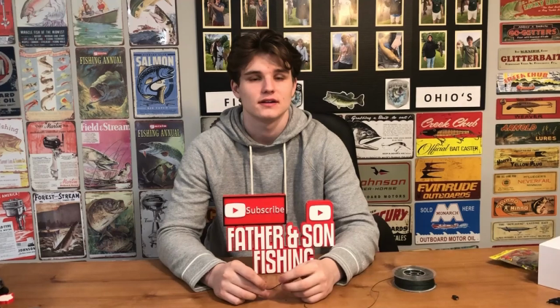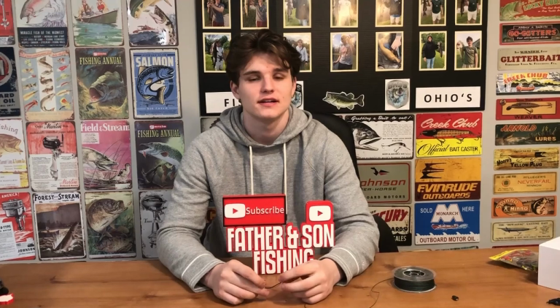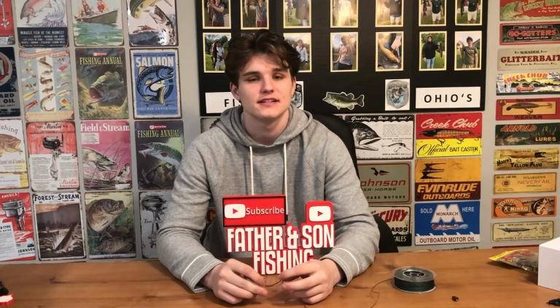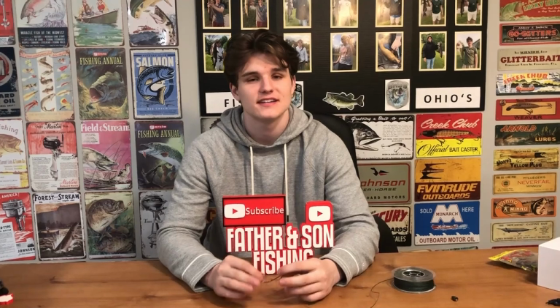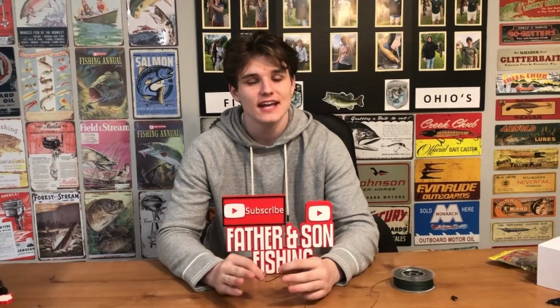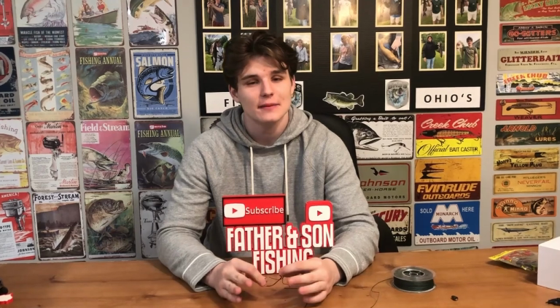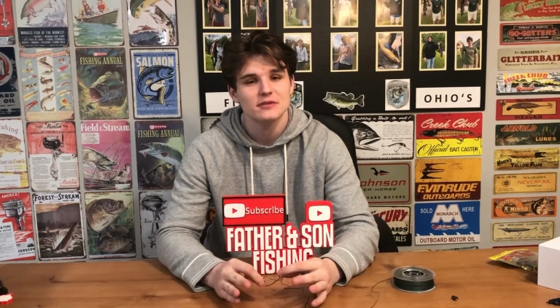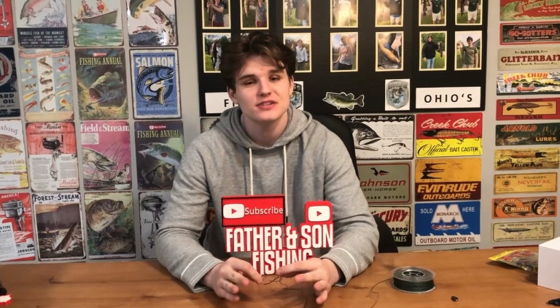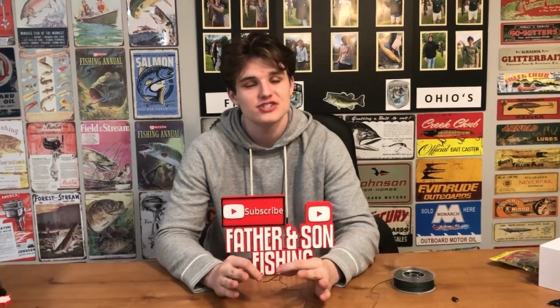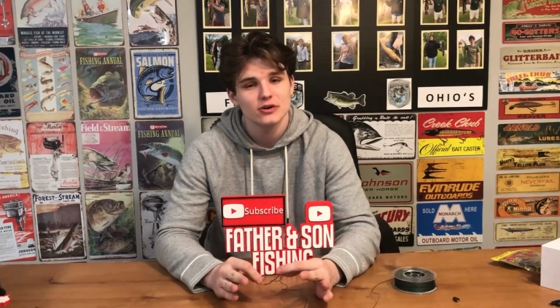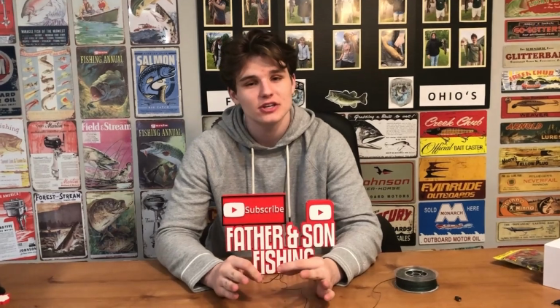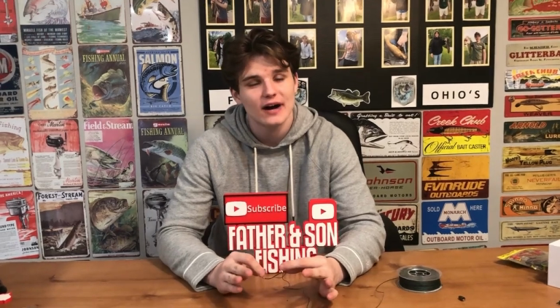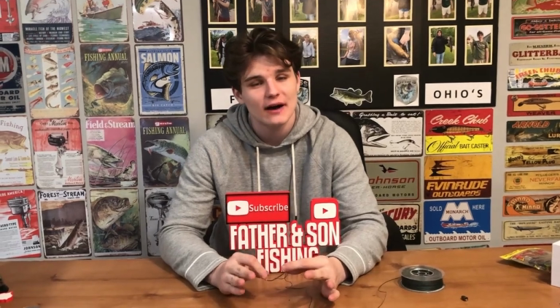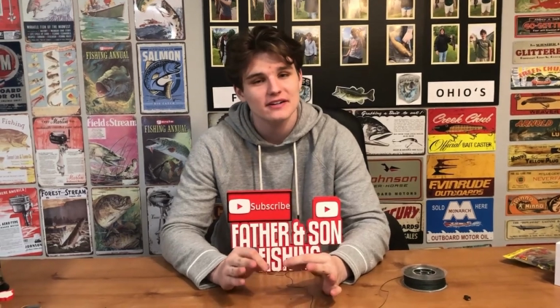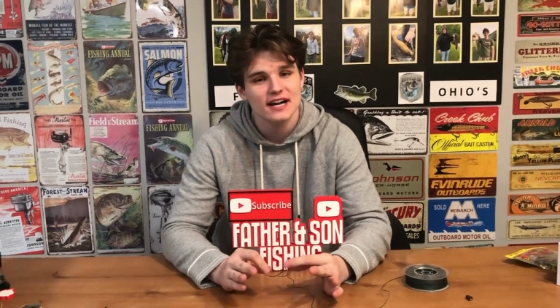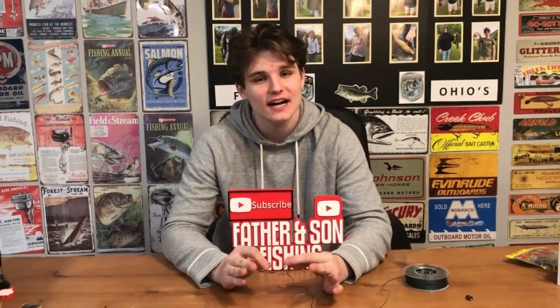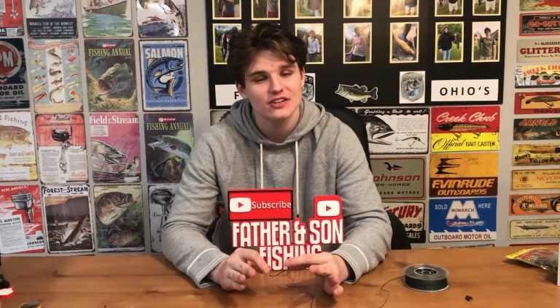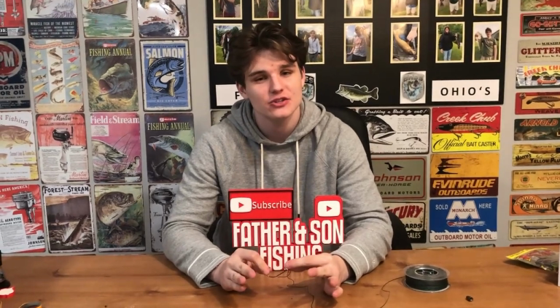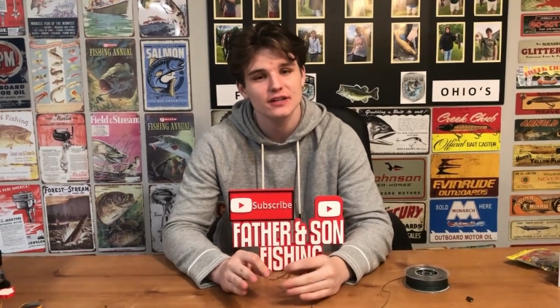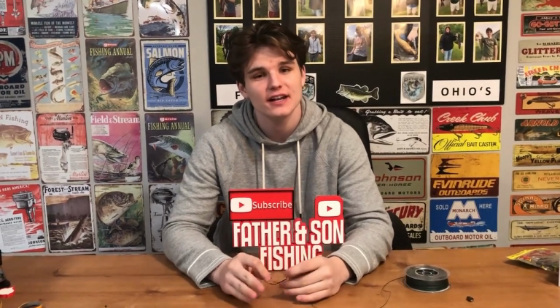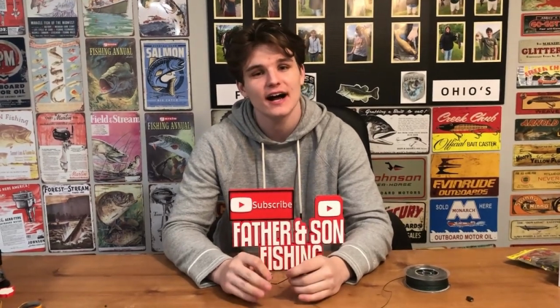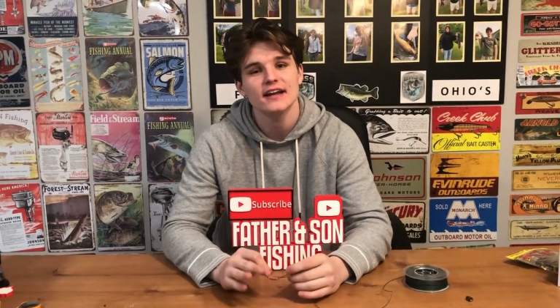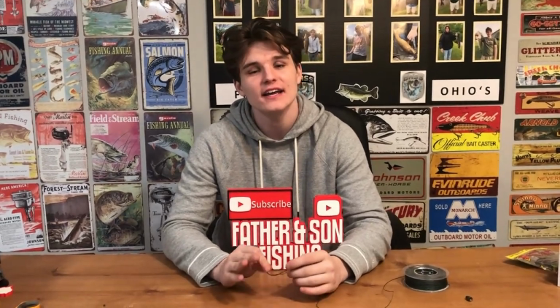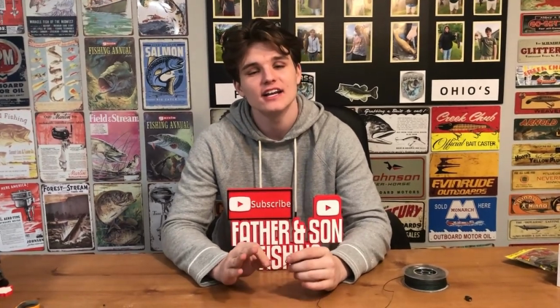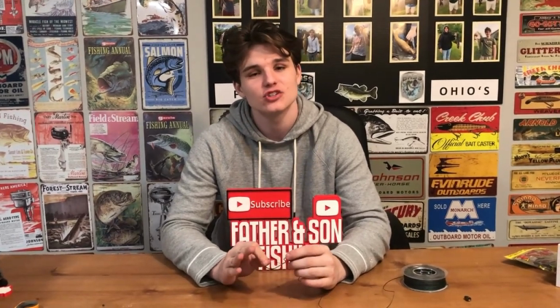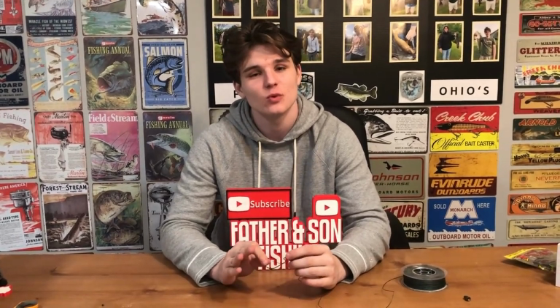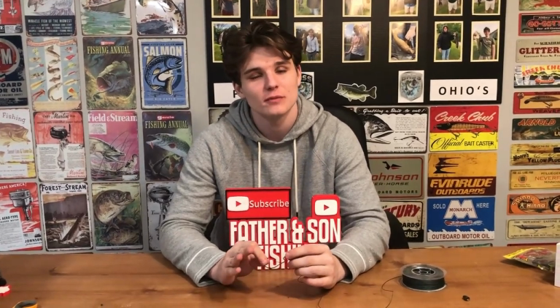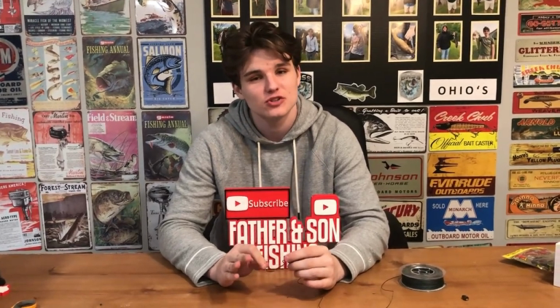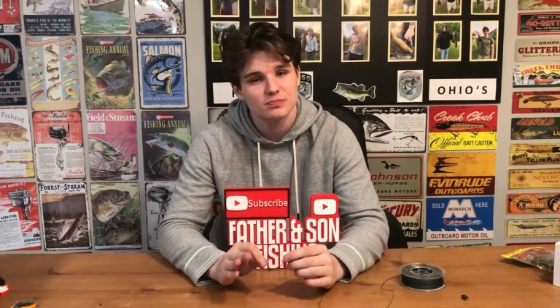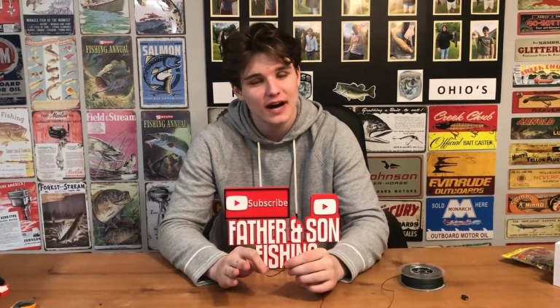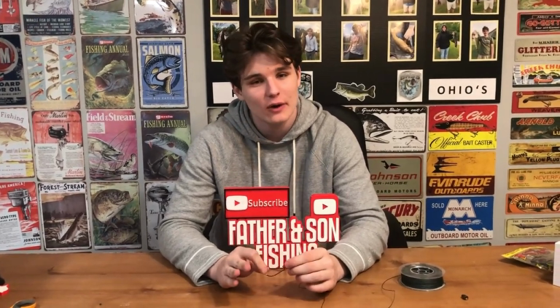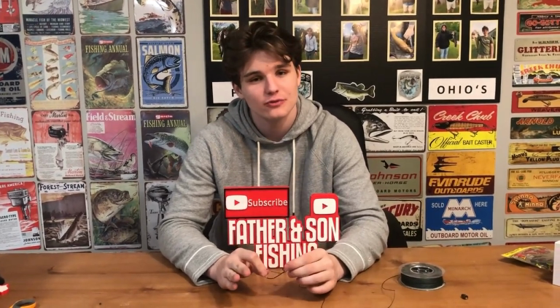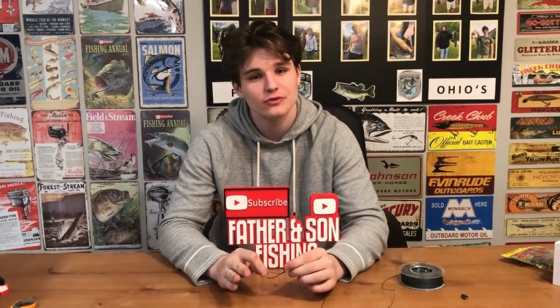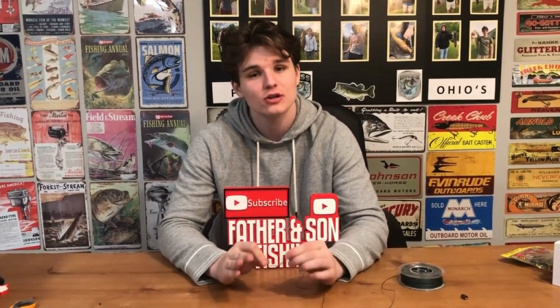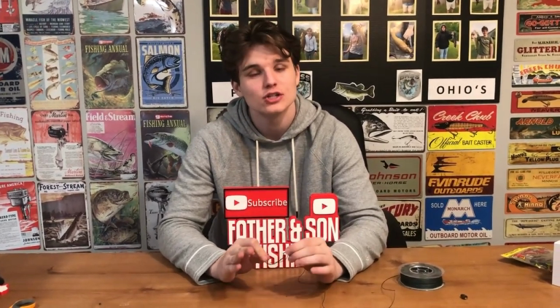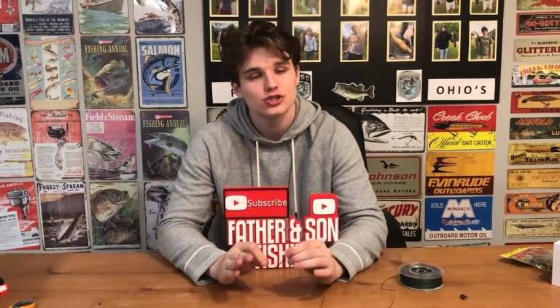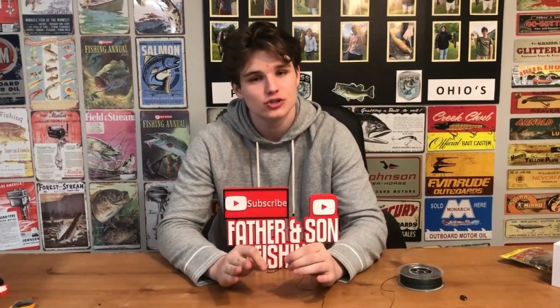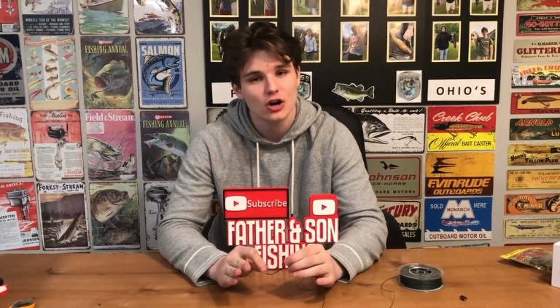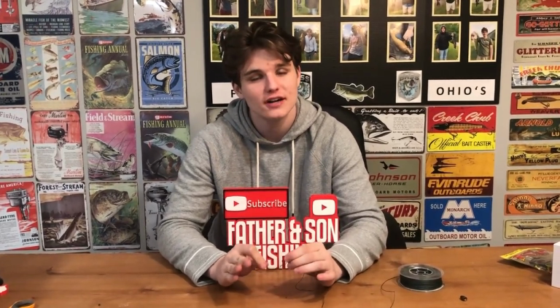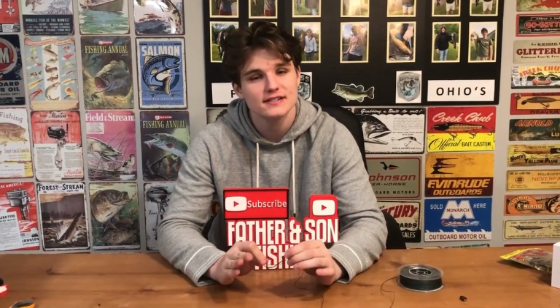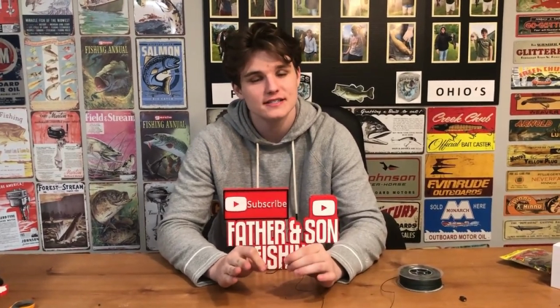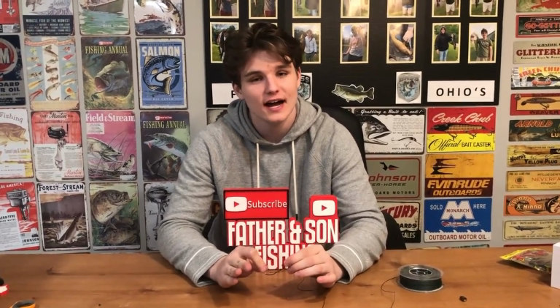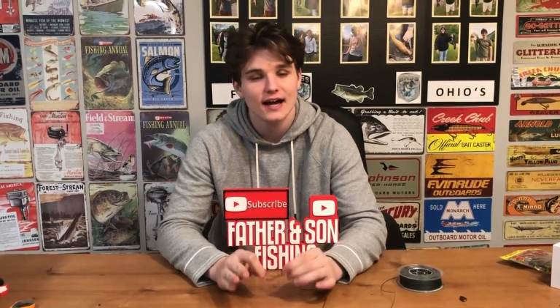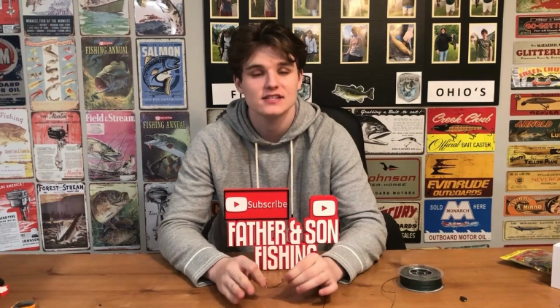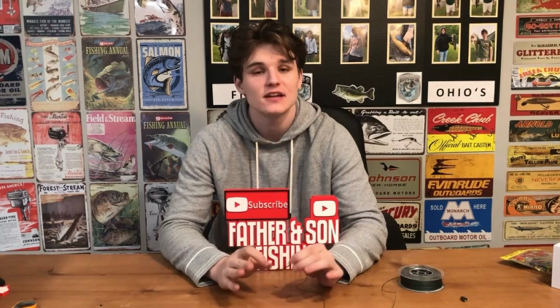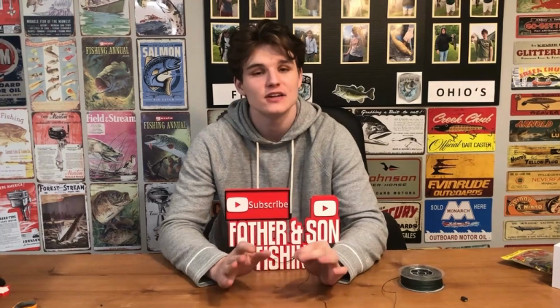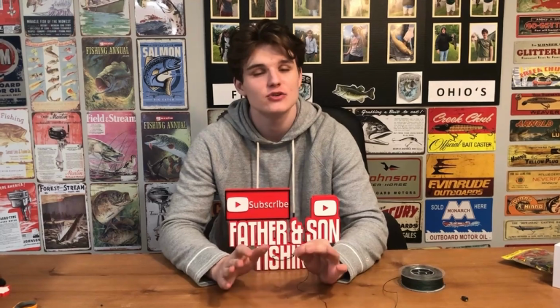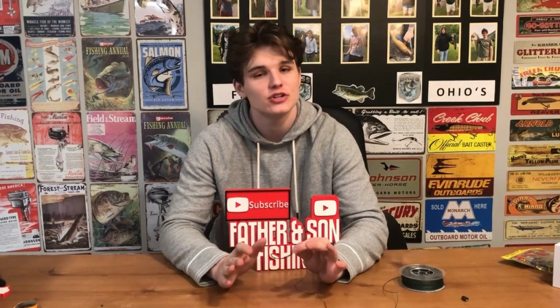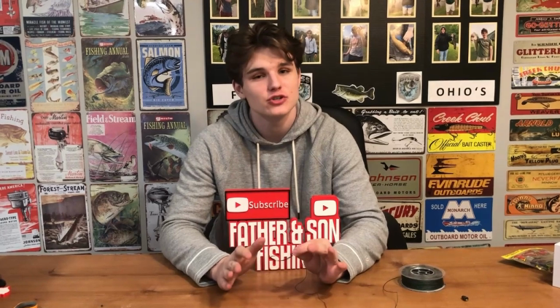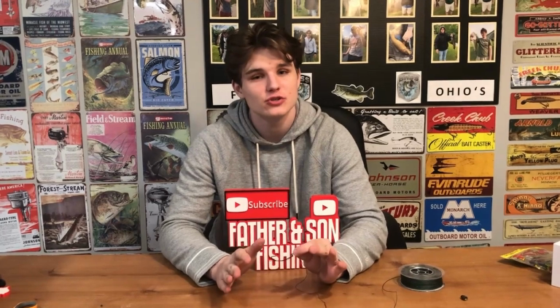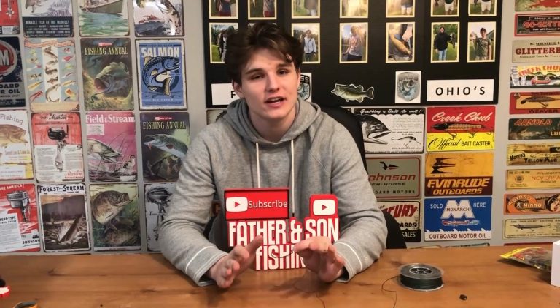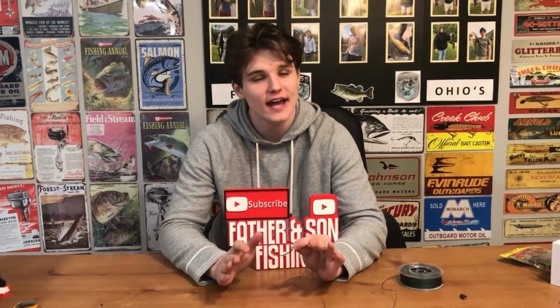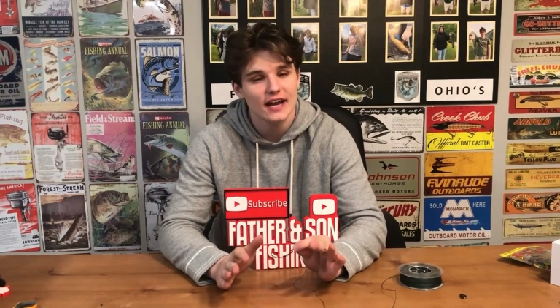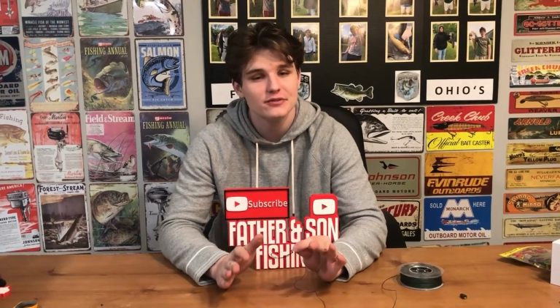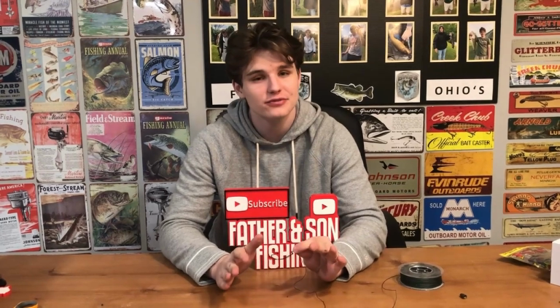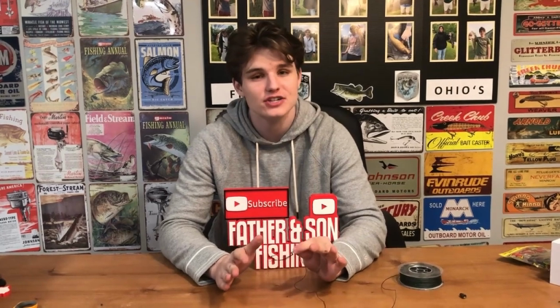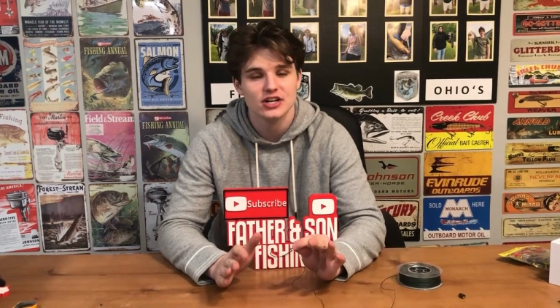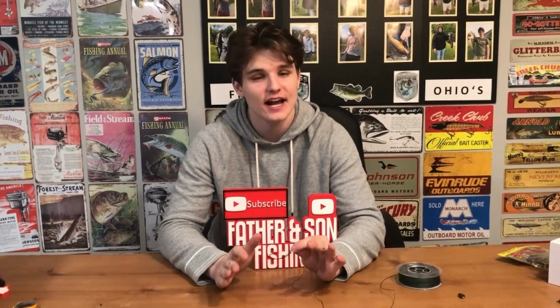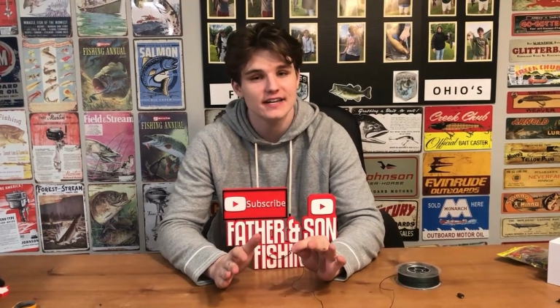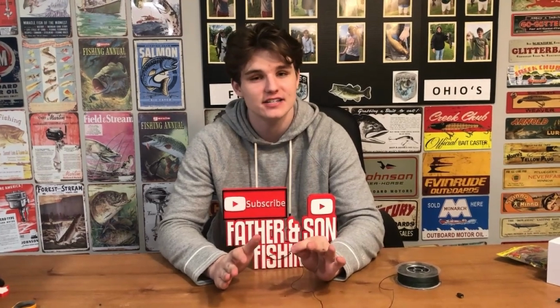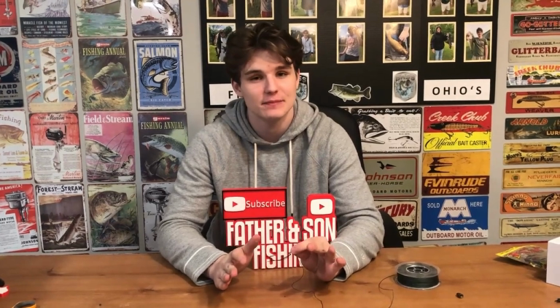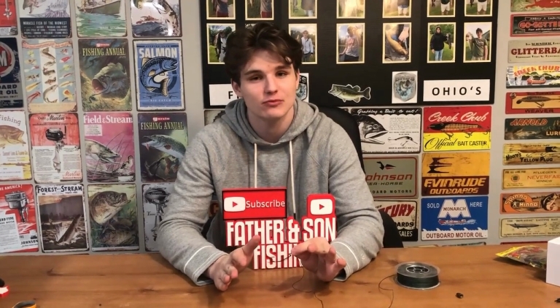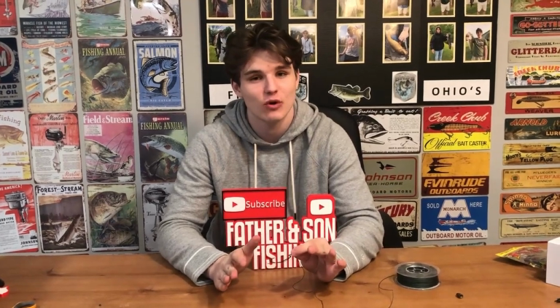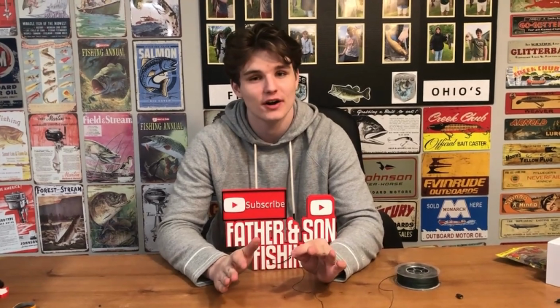Today I'm going to be showing you how to tie the uni knot. It is one of the most powerful, strongest knots that you can use on any fish on any type of water.